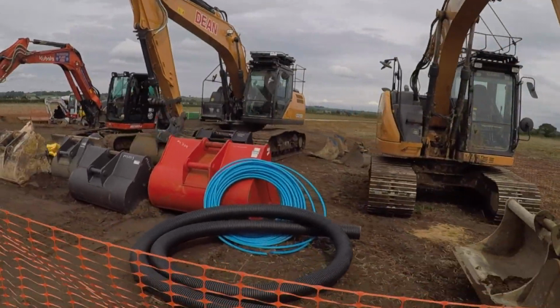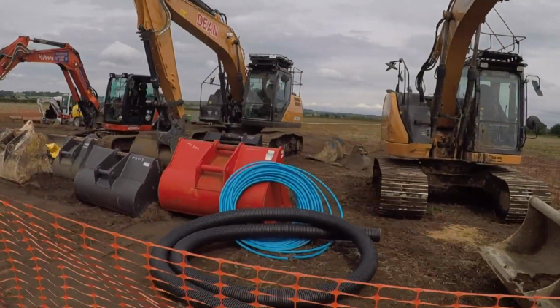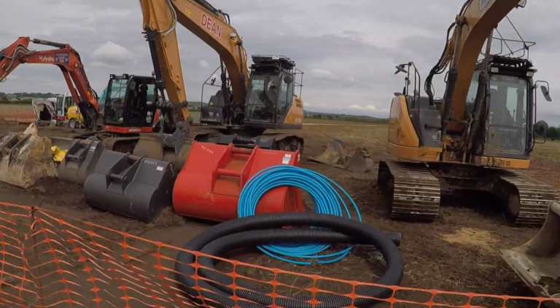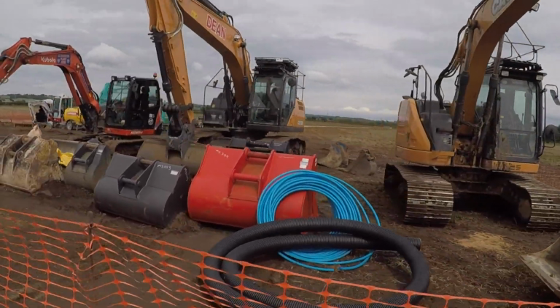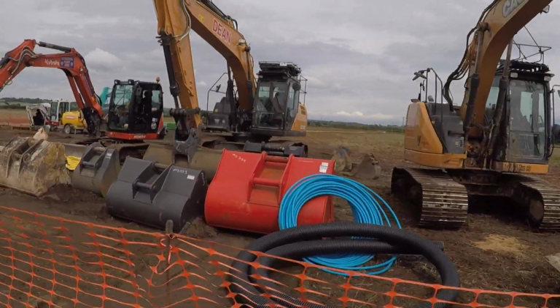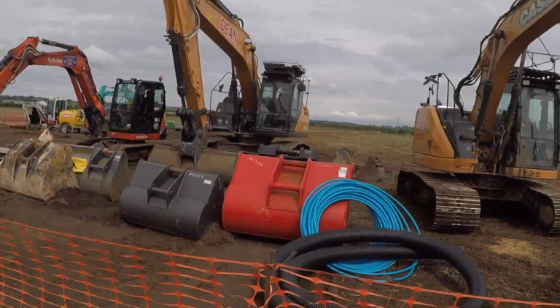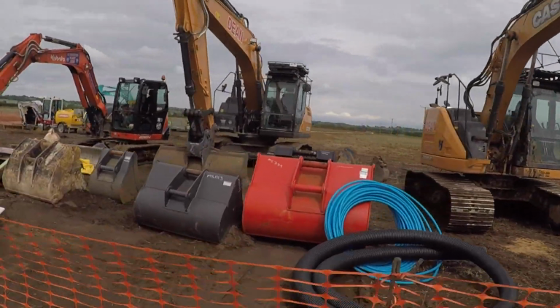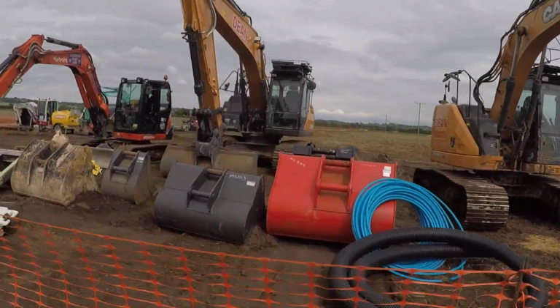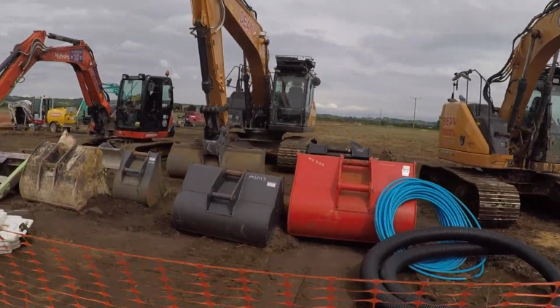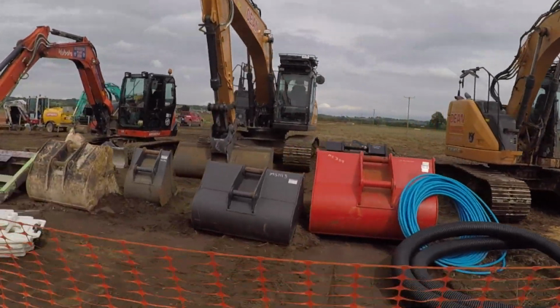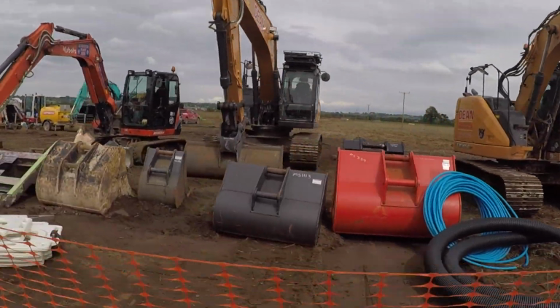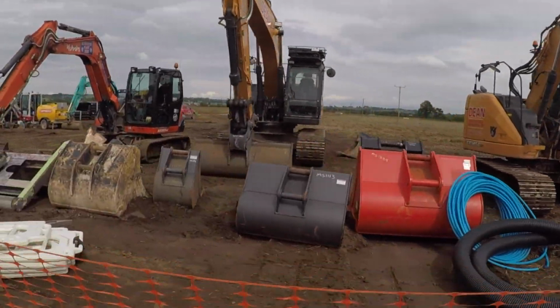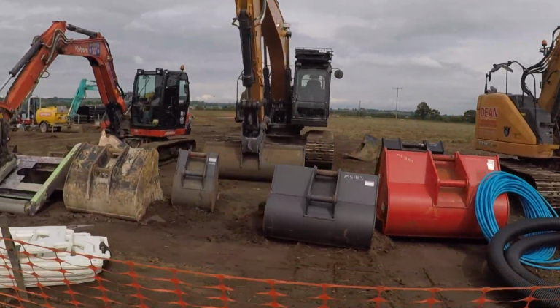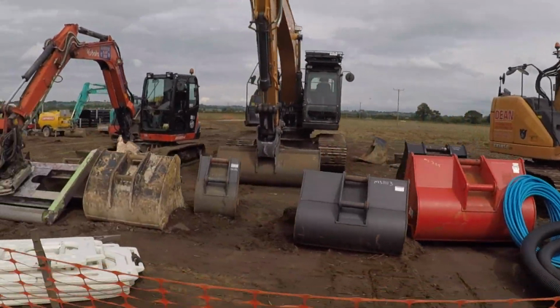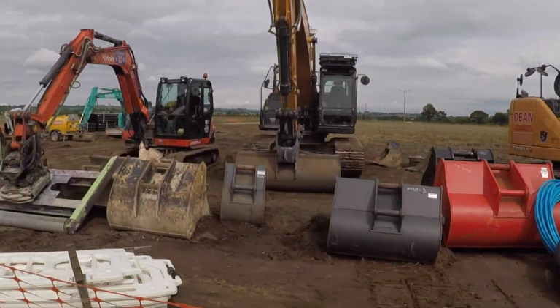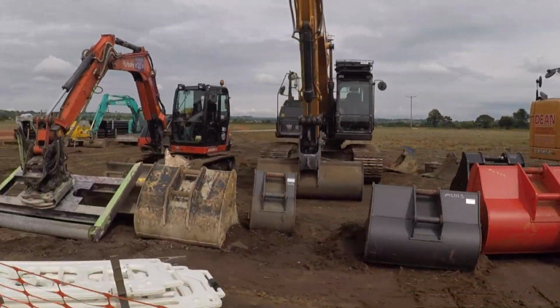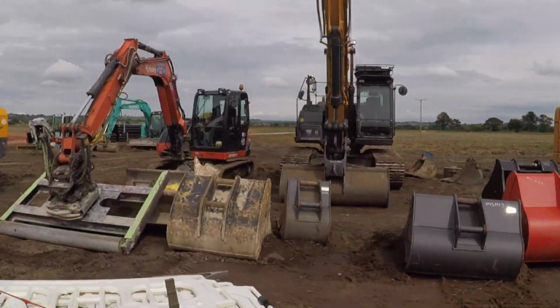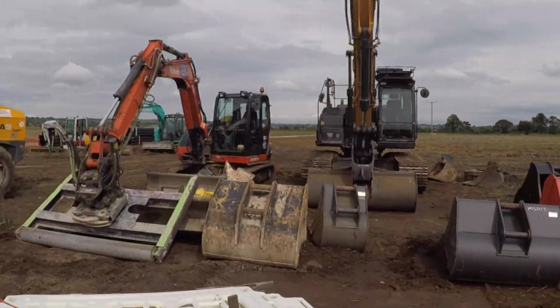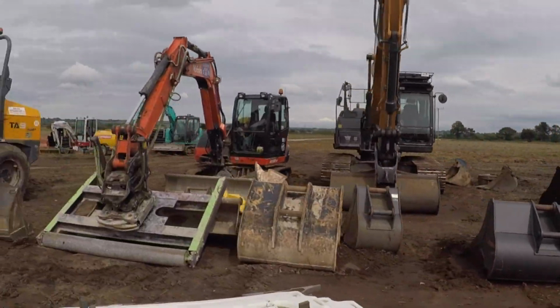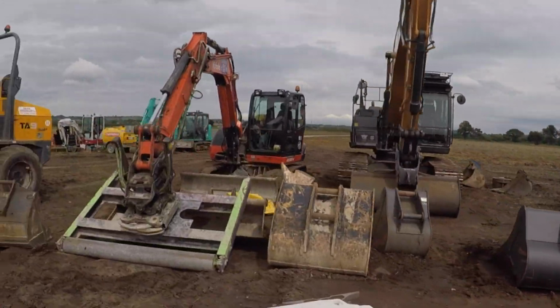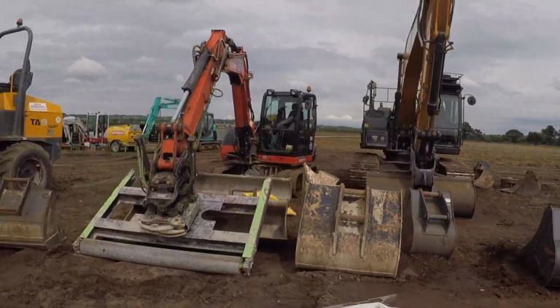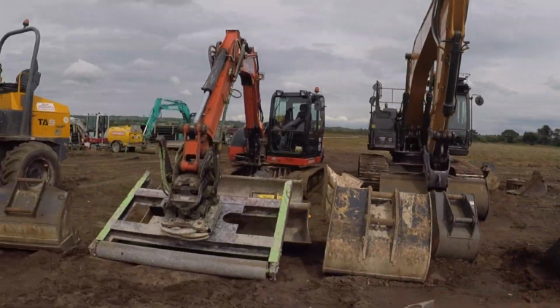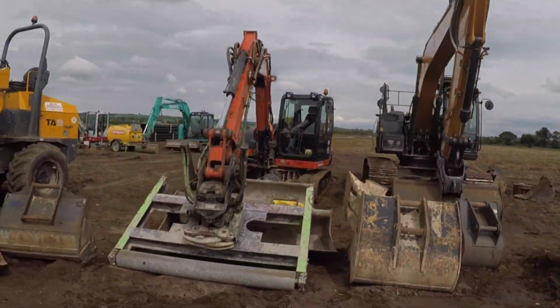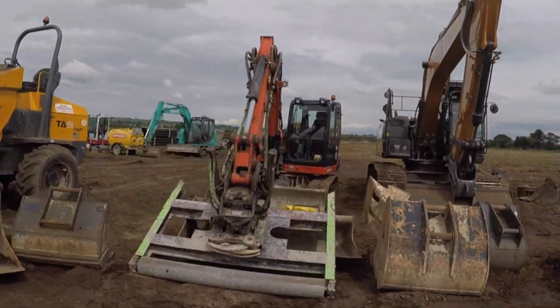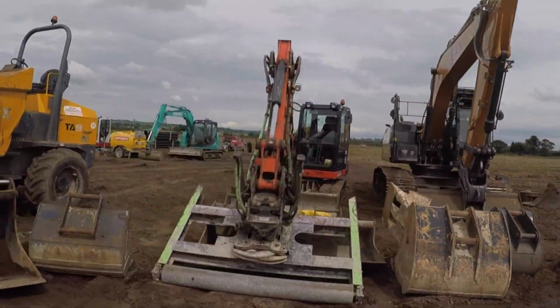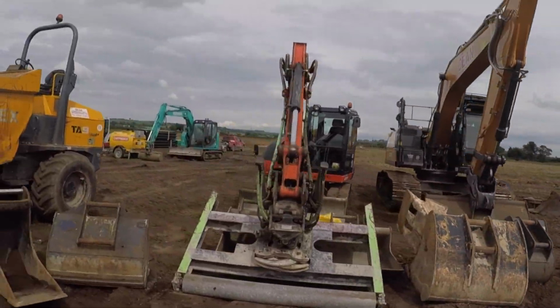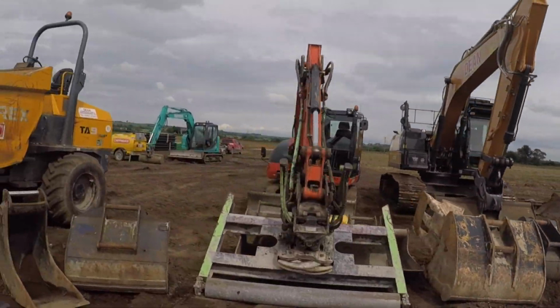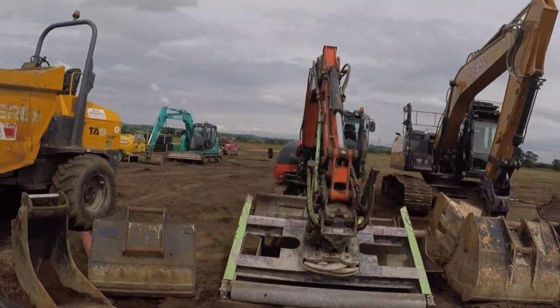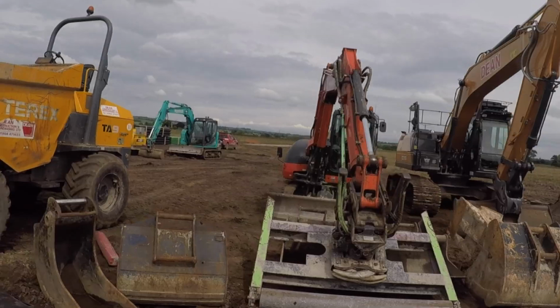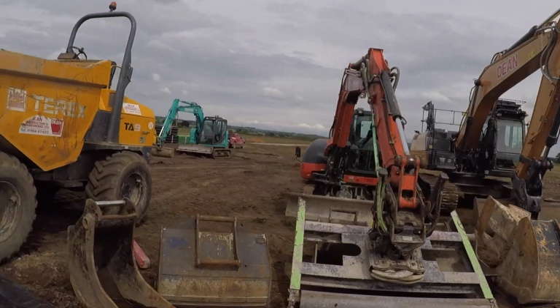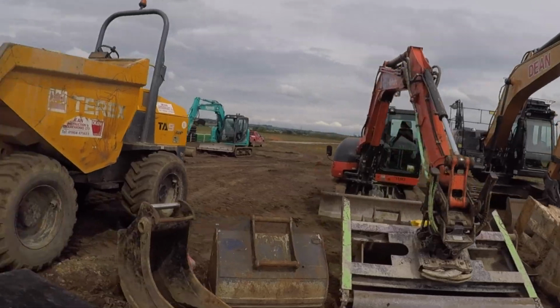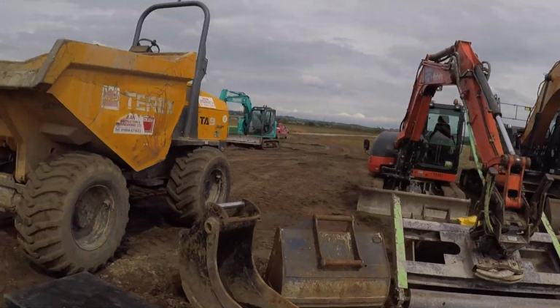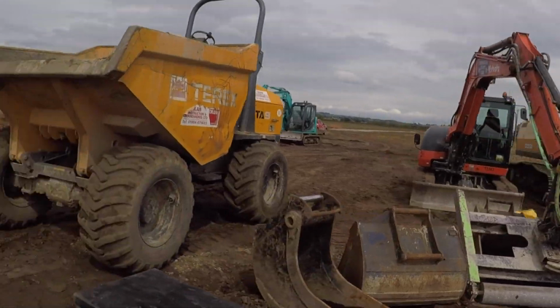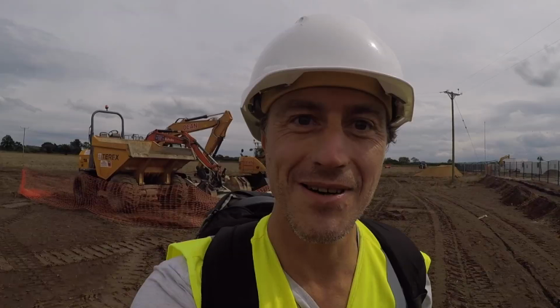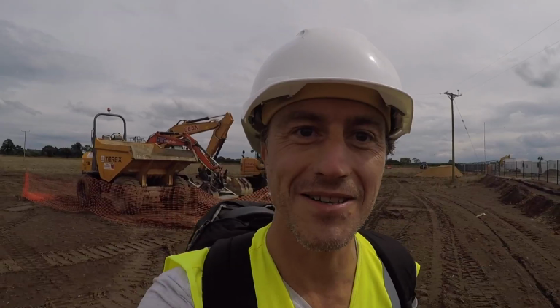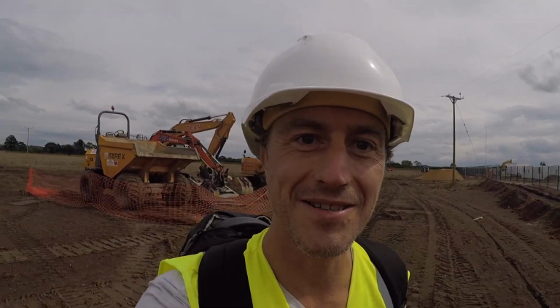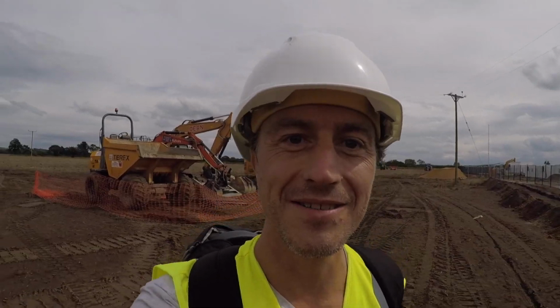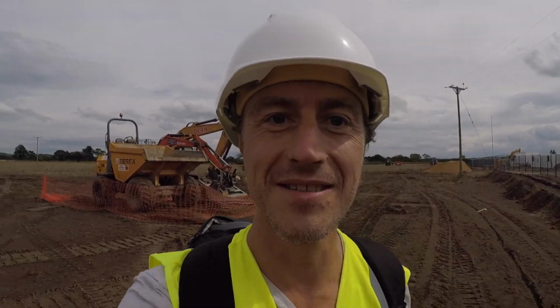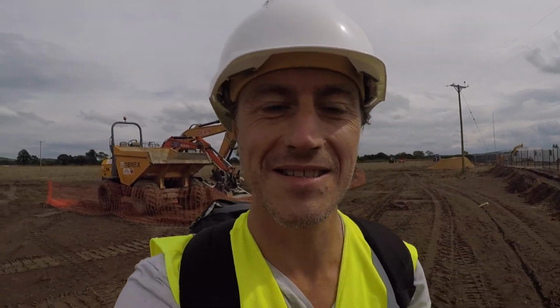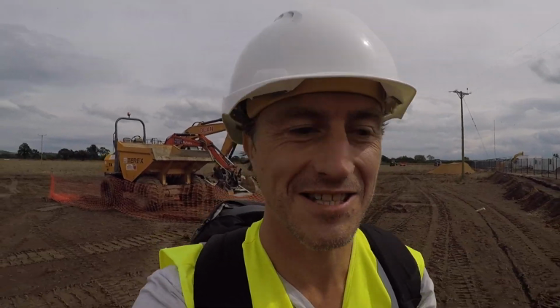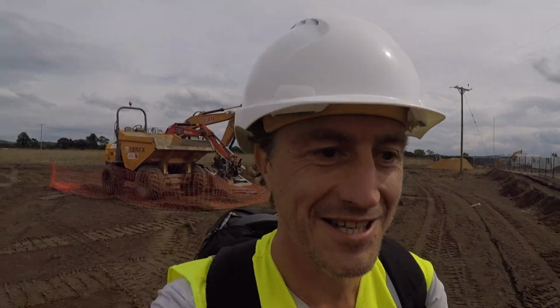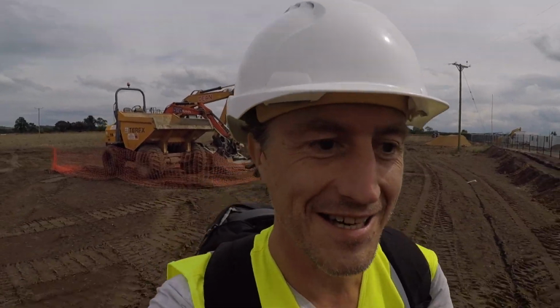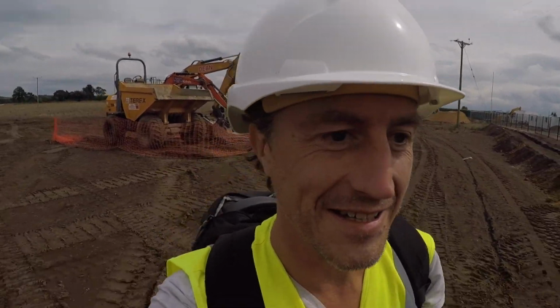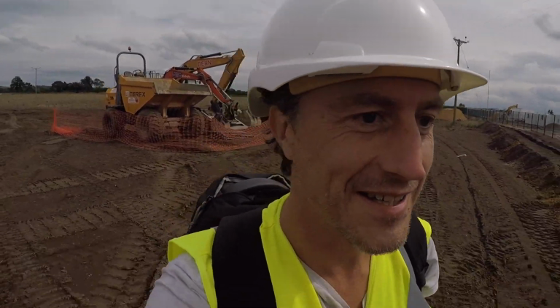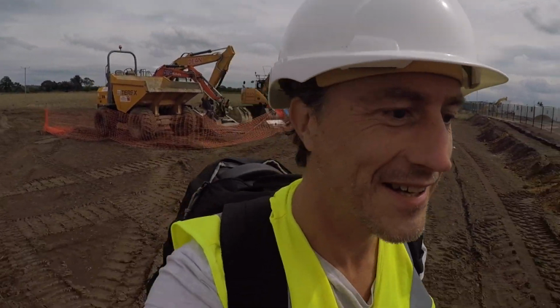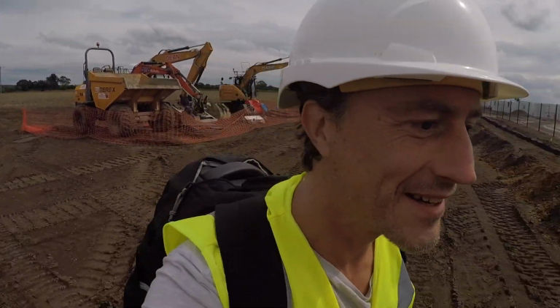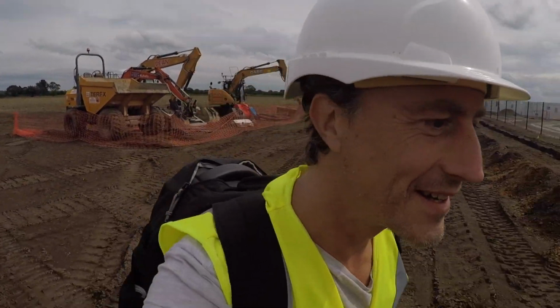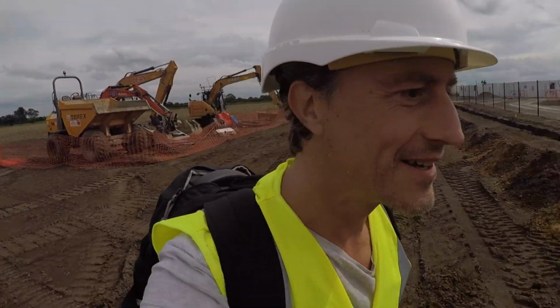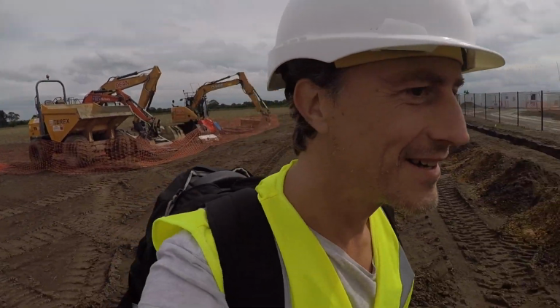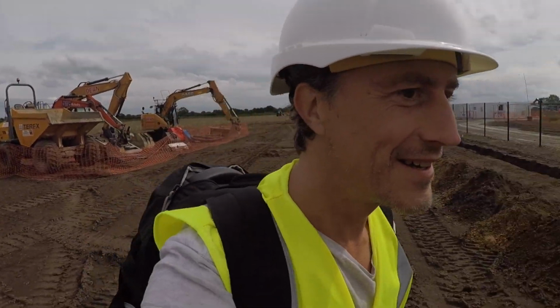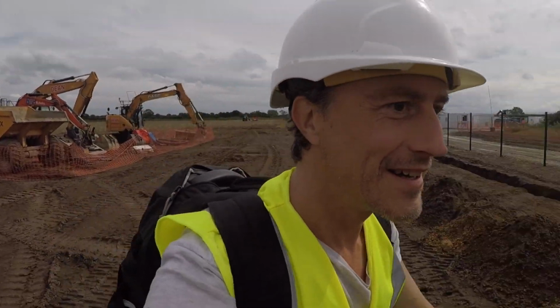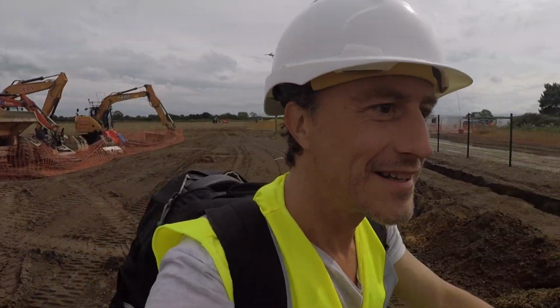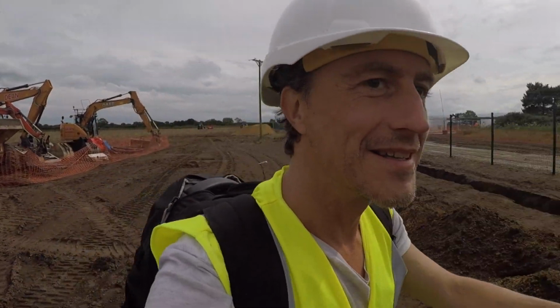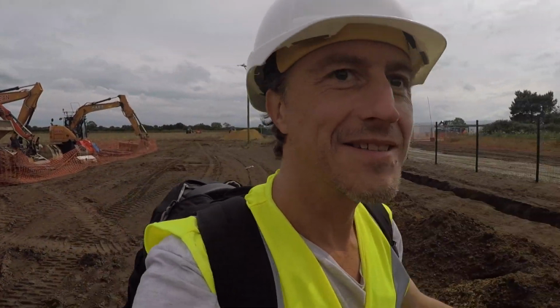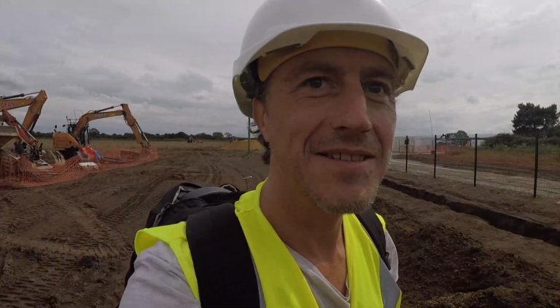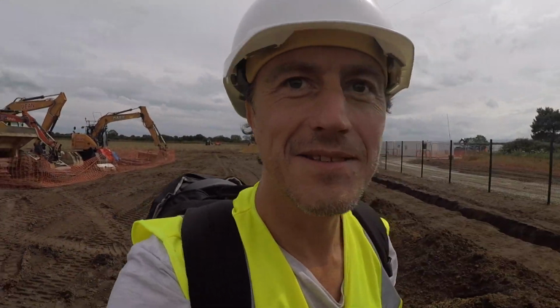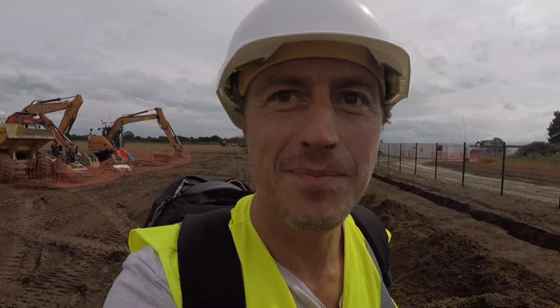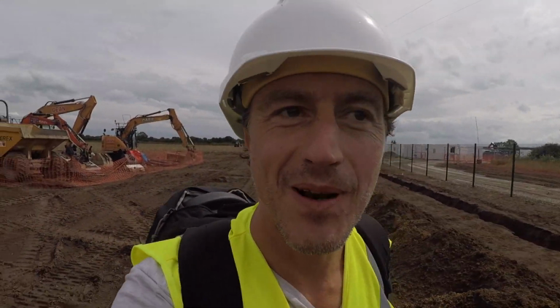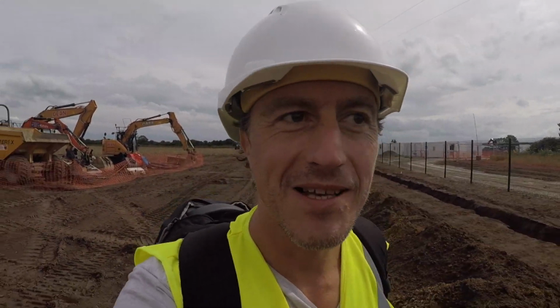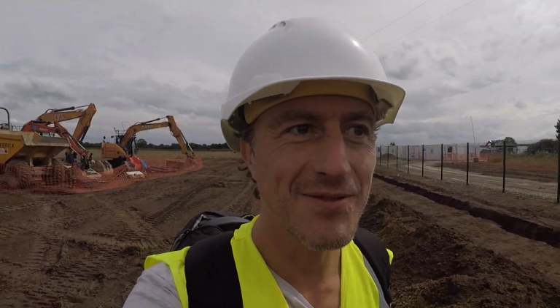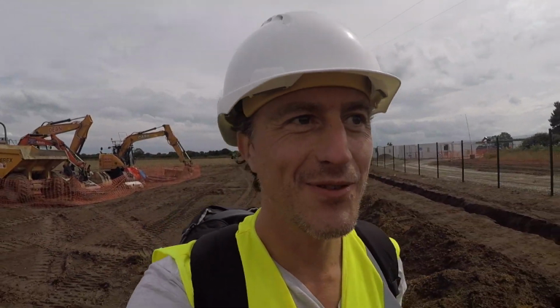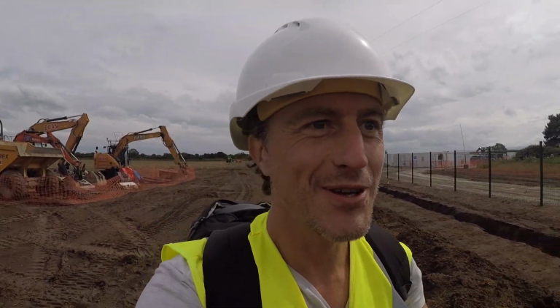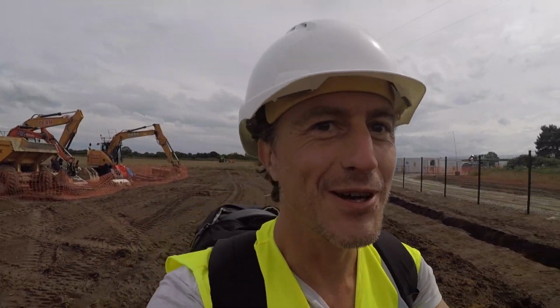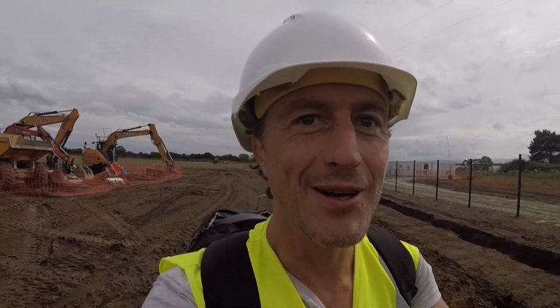If you're into trucks and construction, this is the place for you.